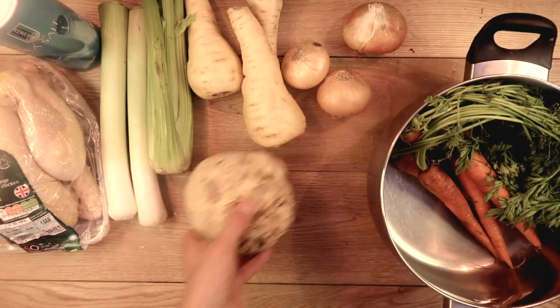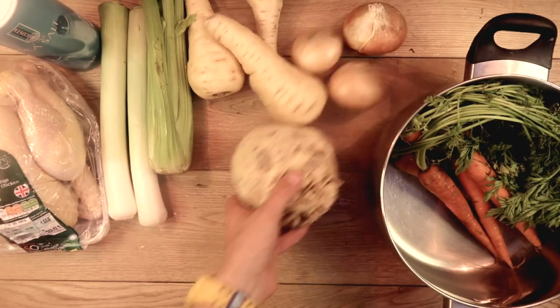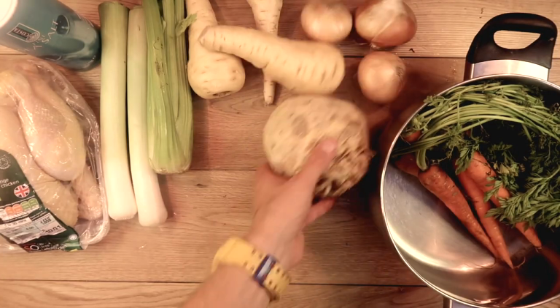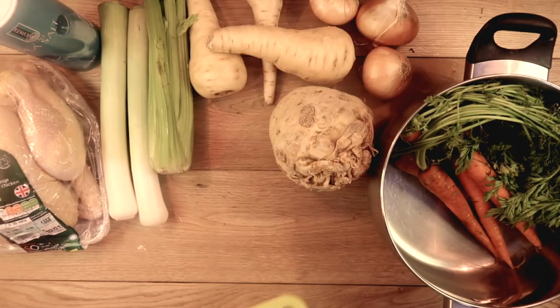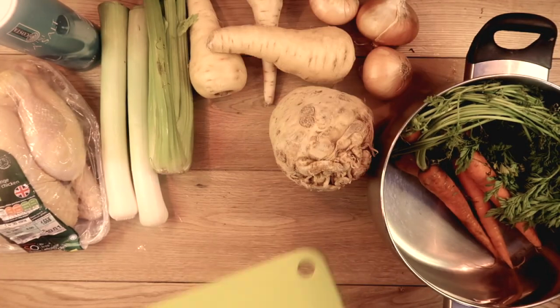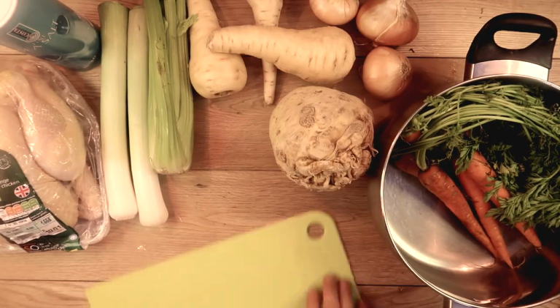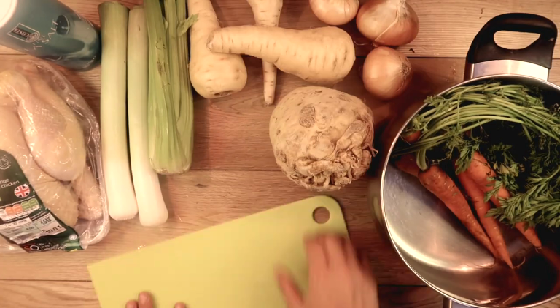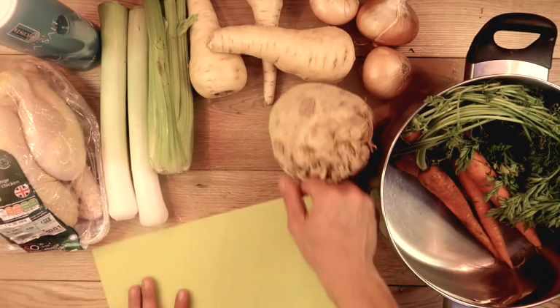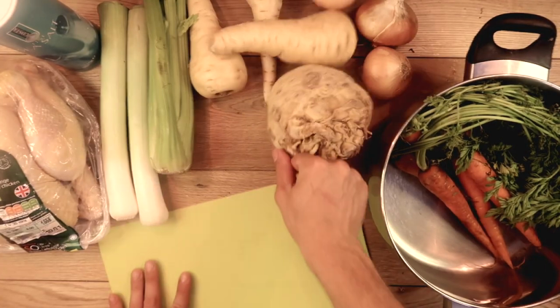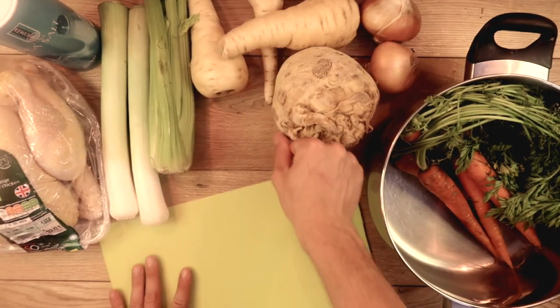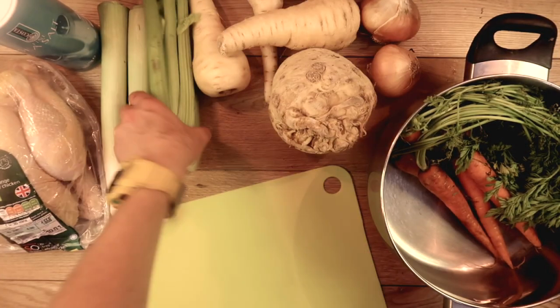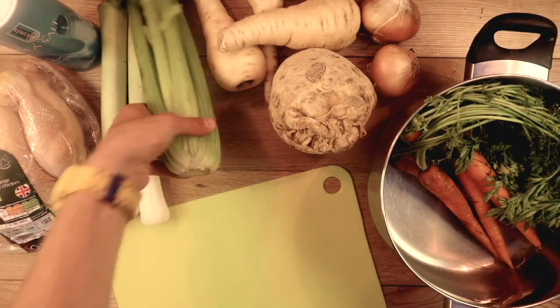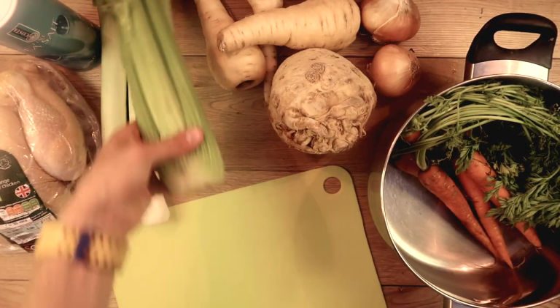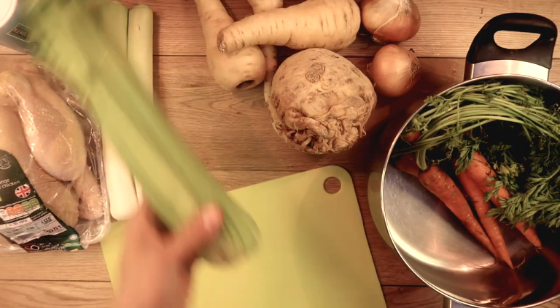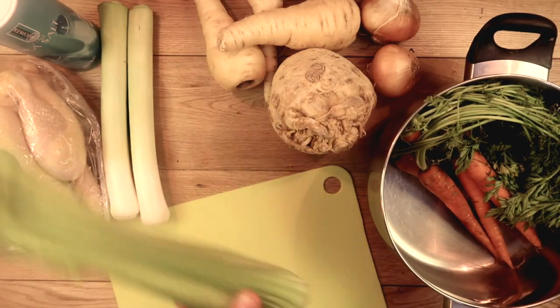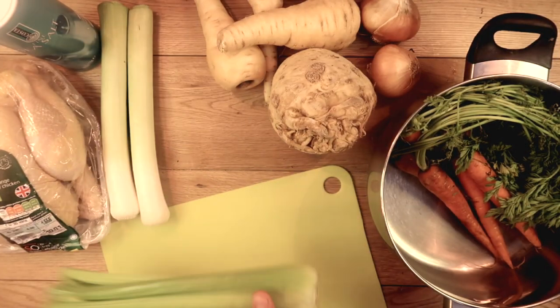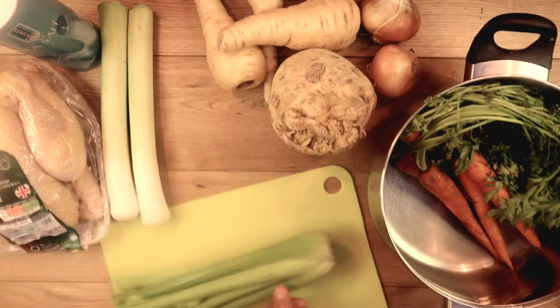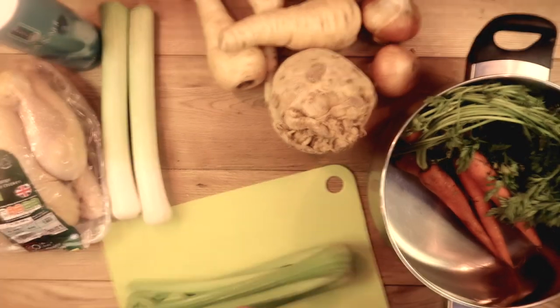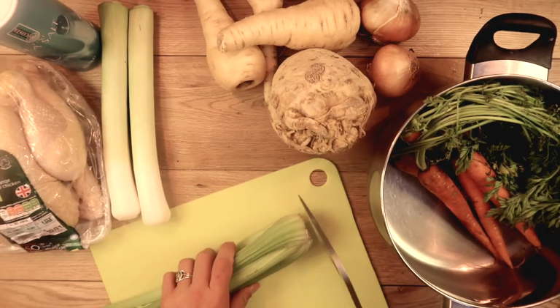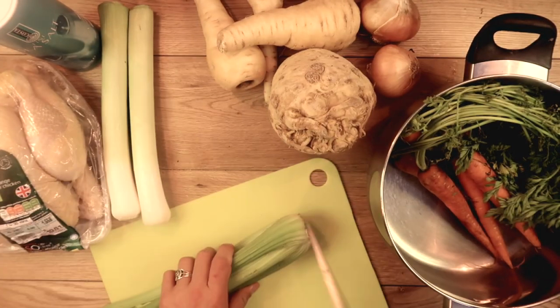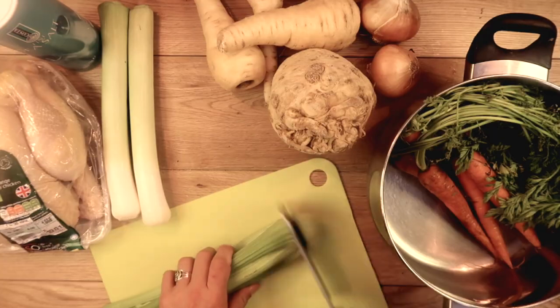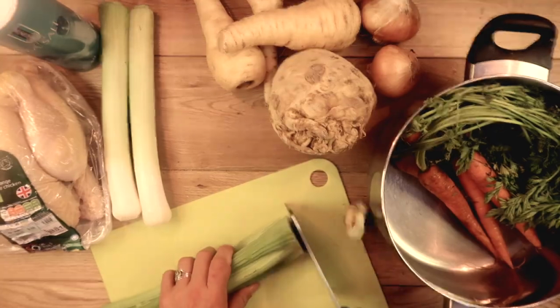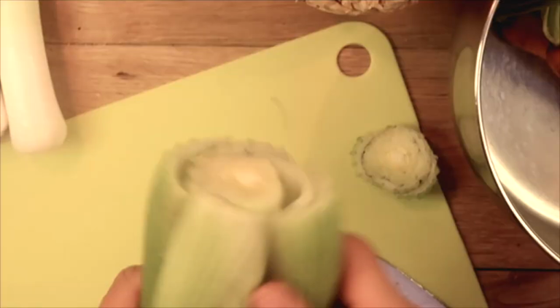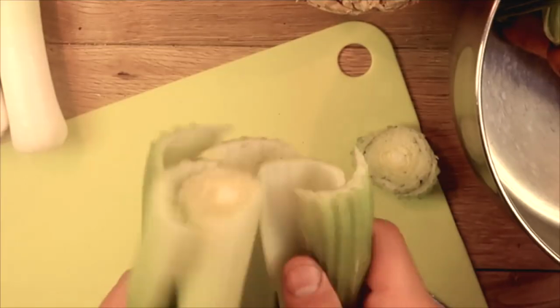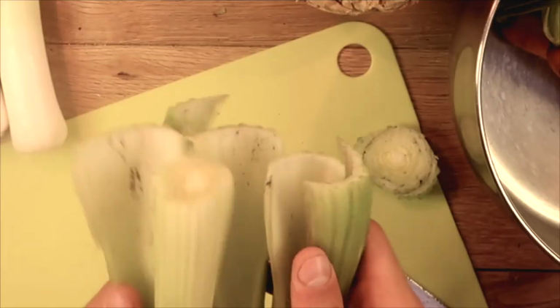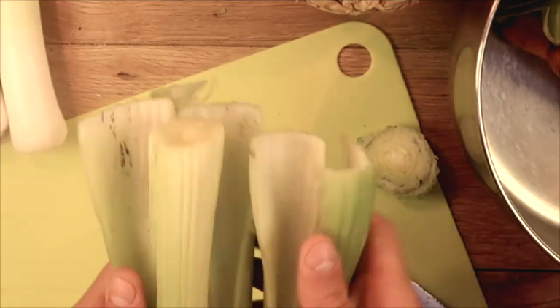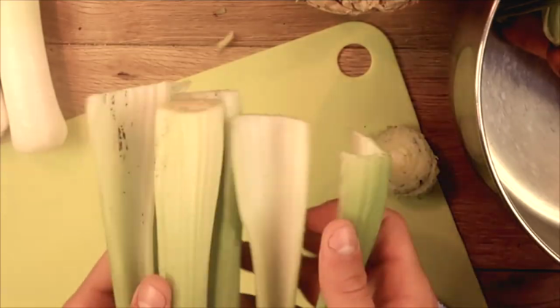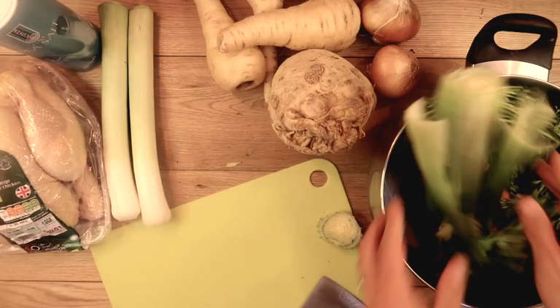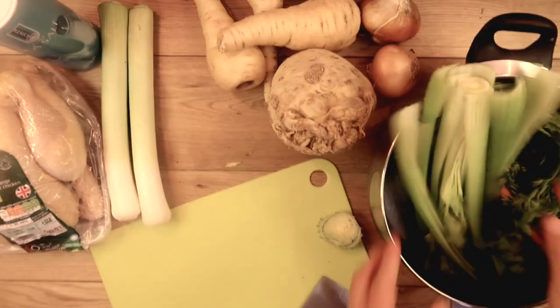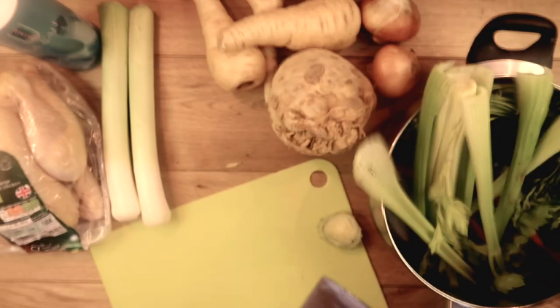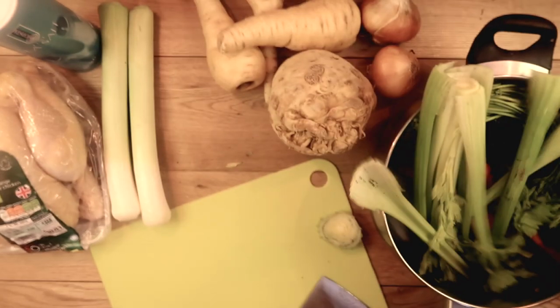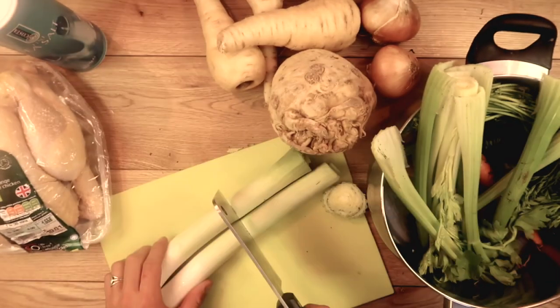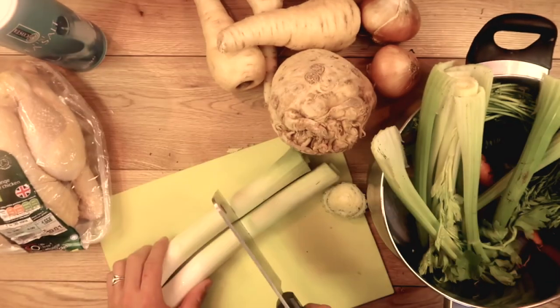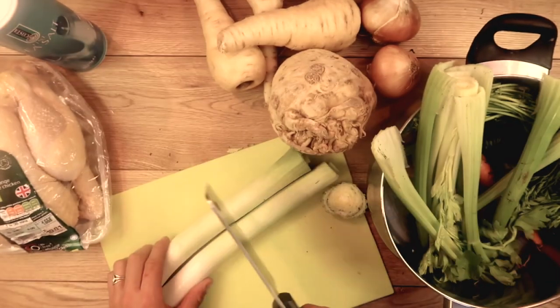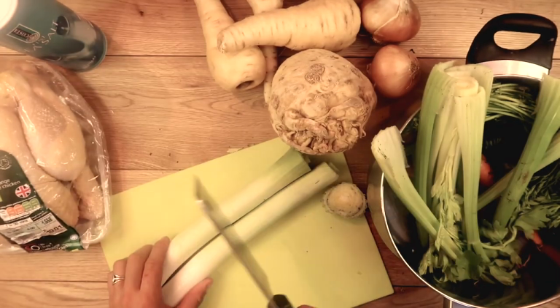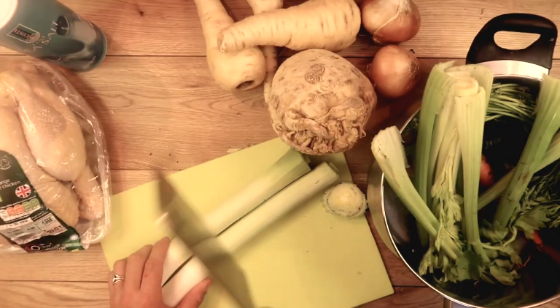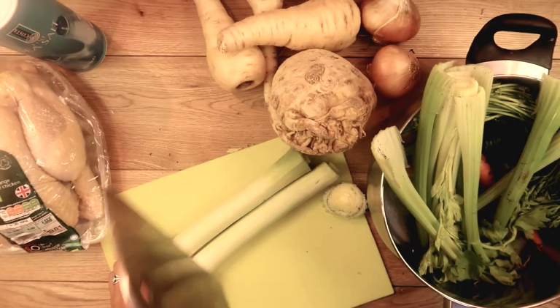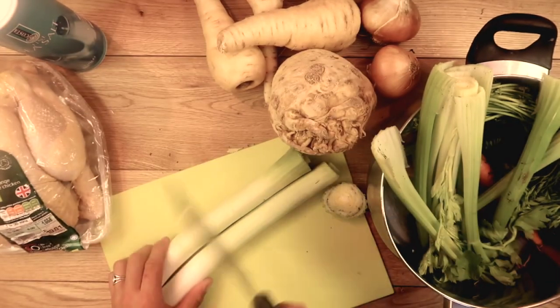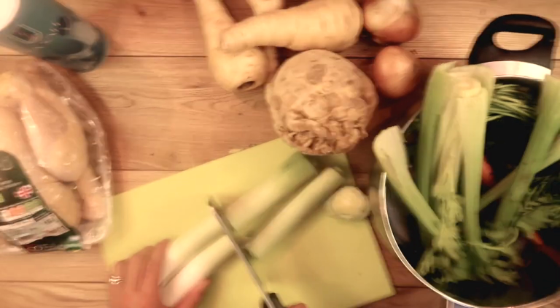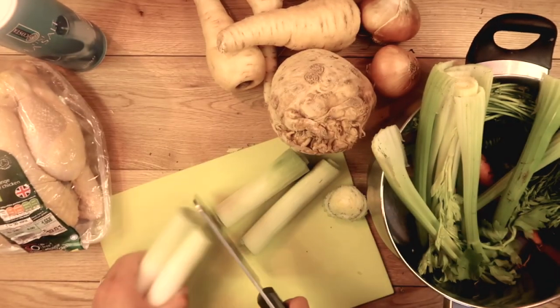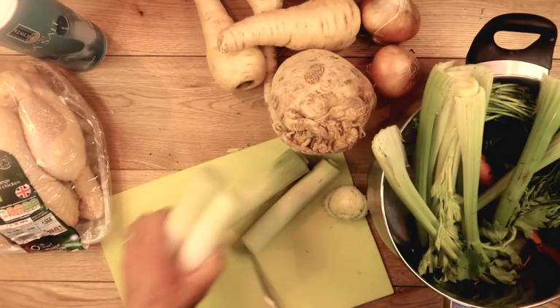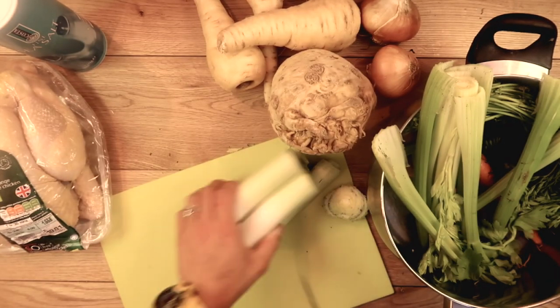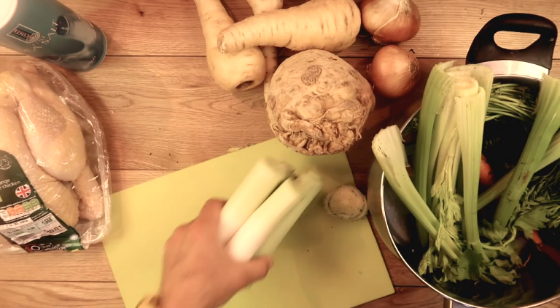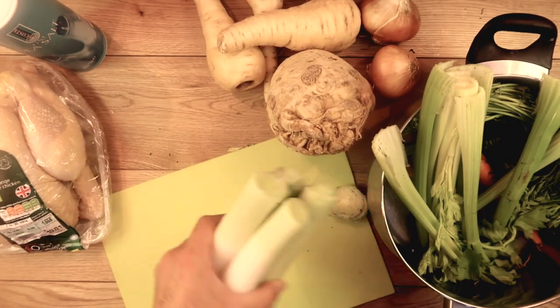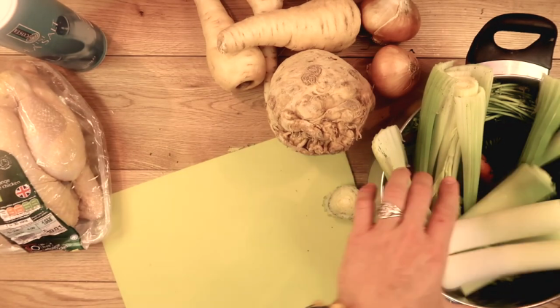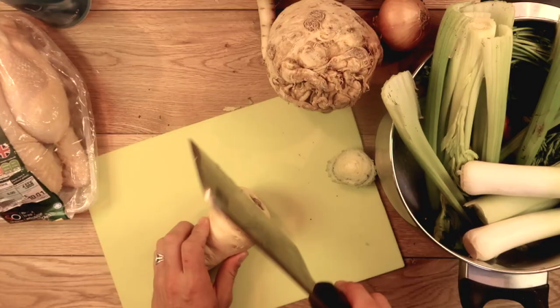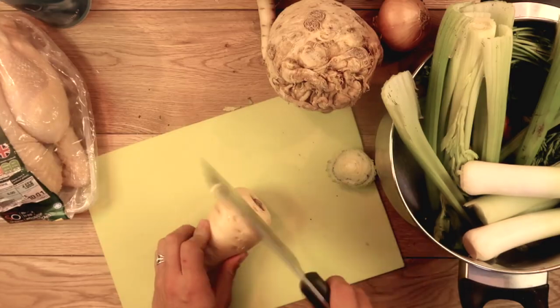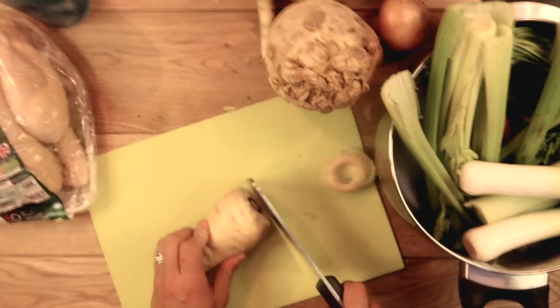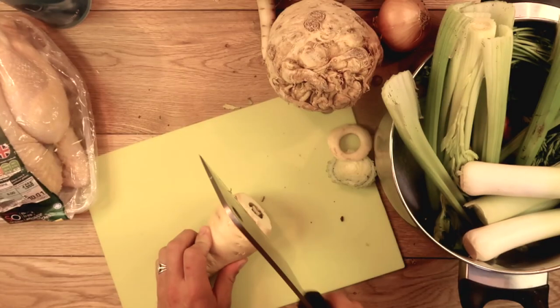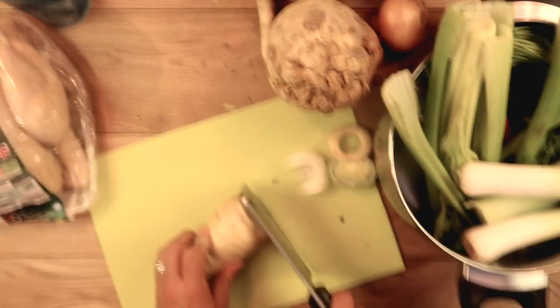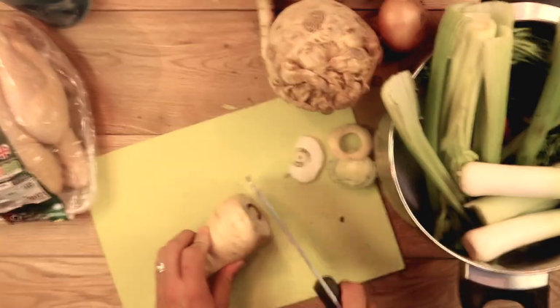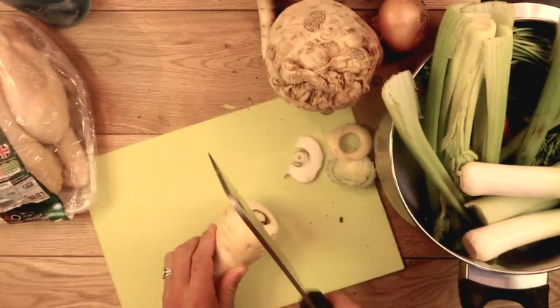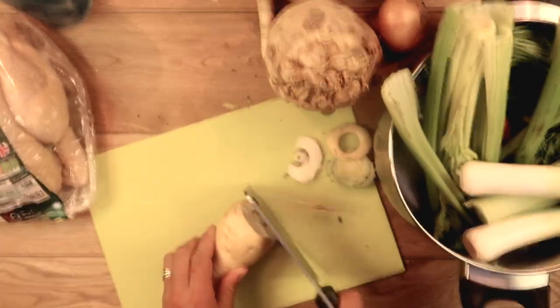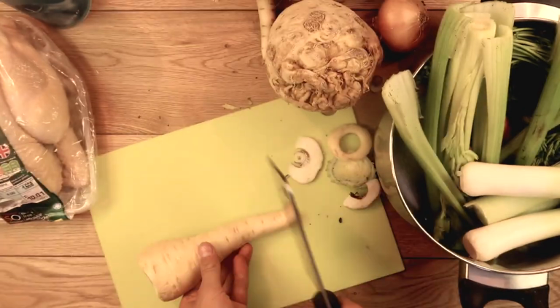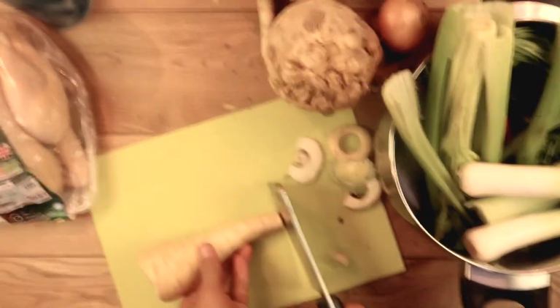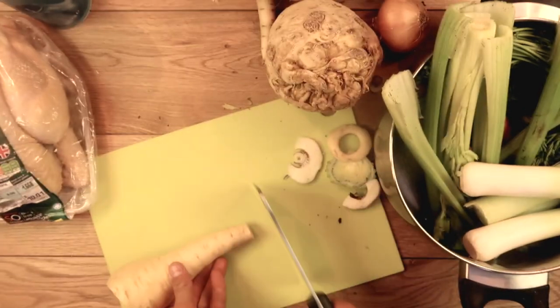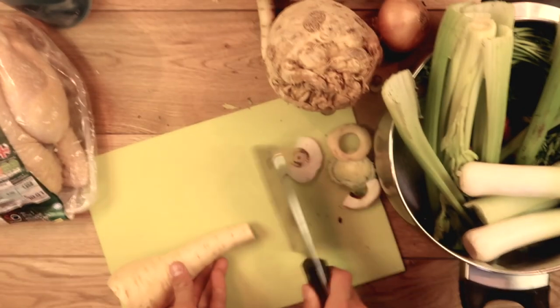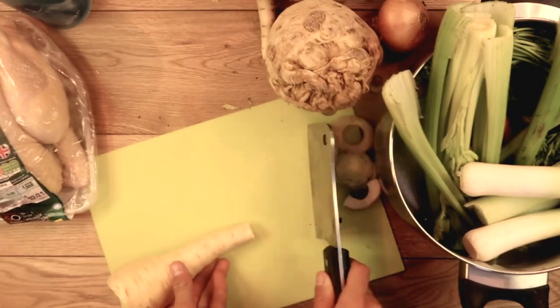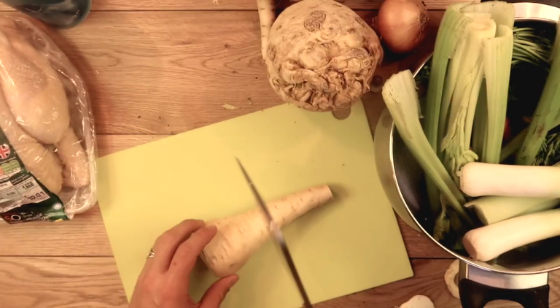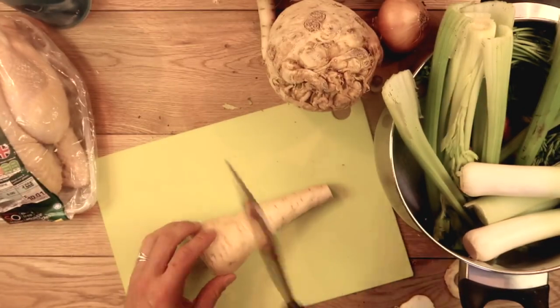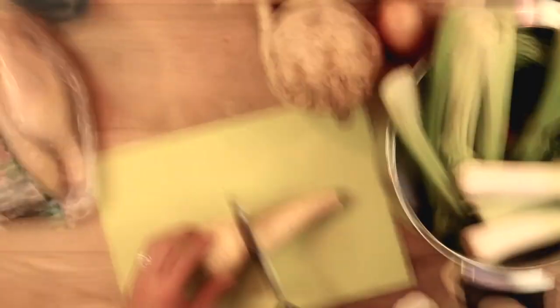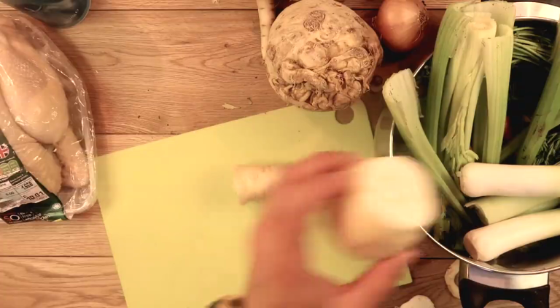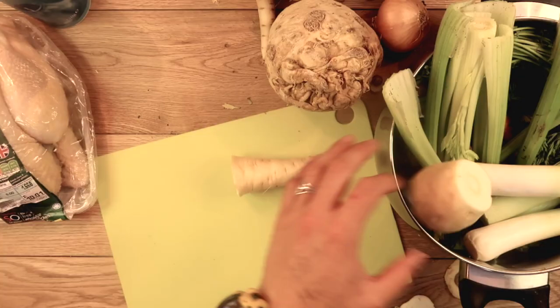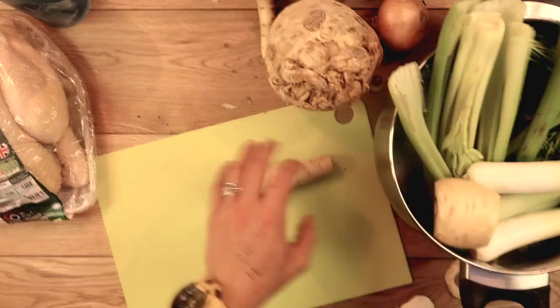Today, we'll be making chicken stock slash chicken broth. It's actually really almost the same.